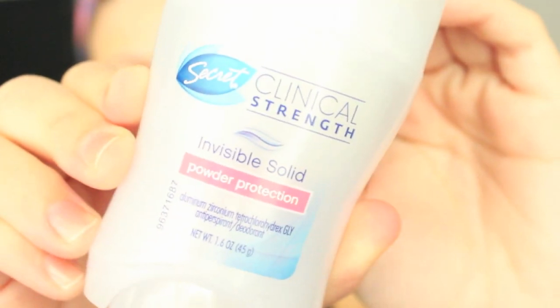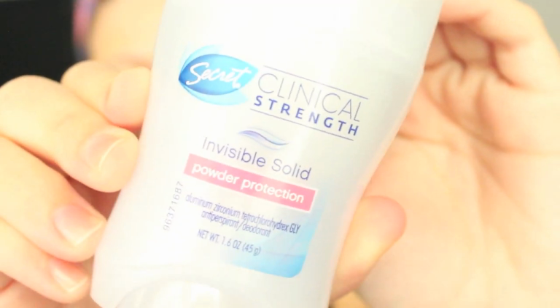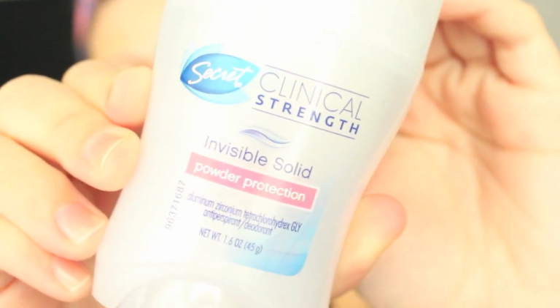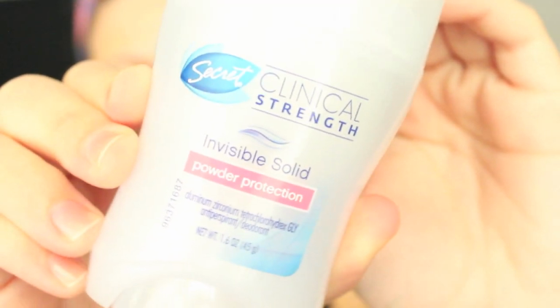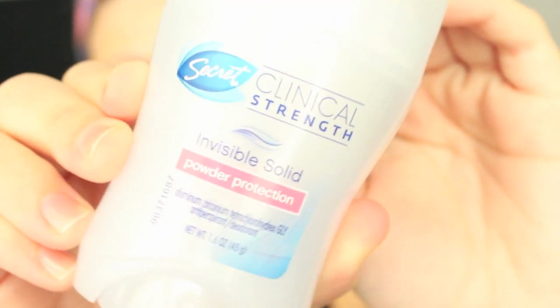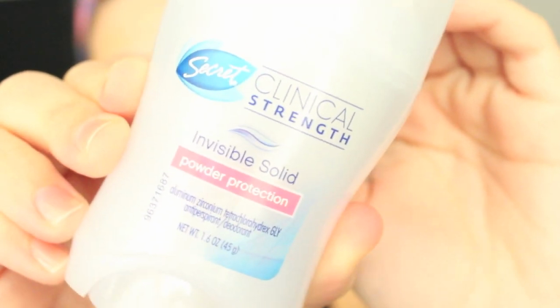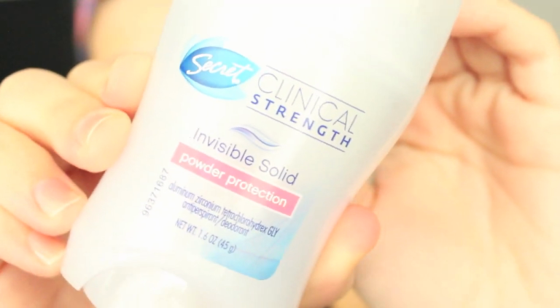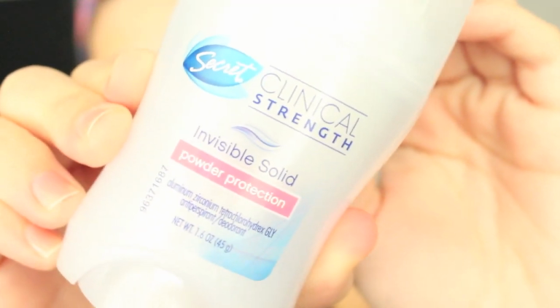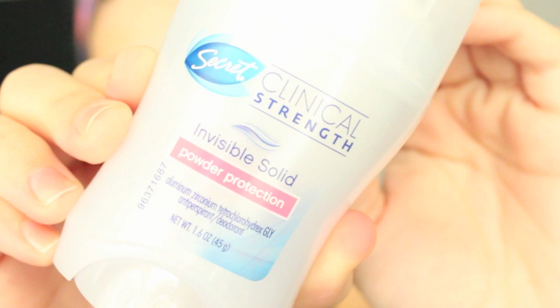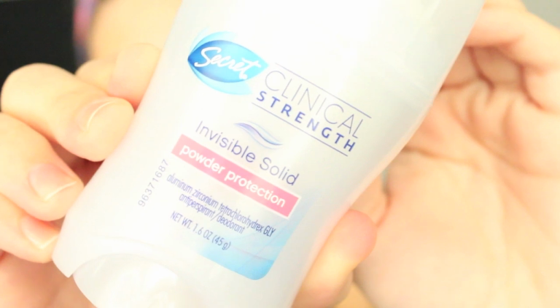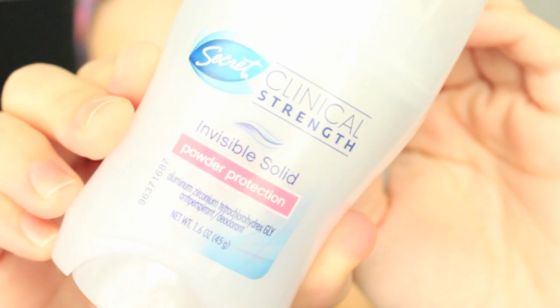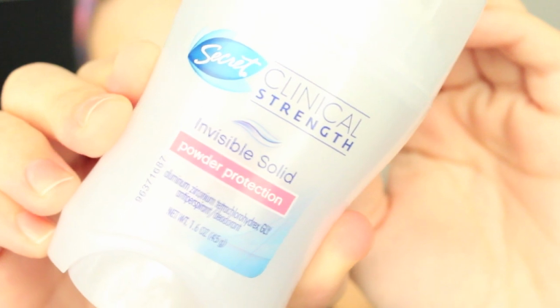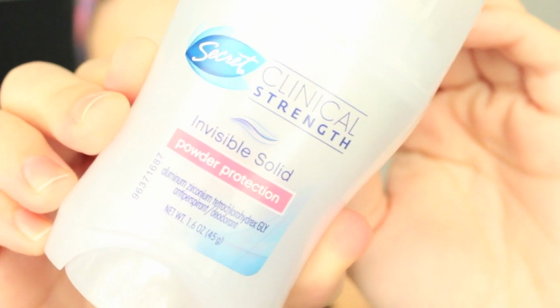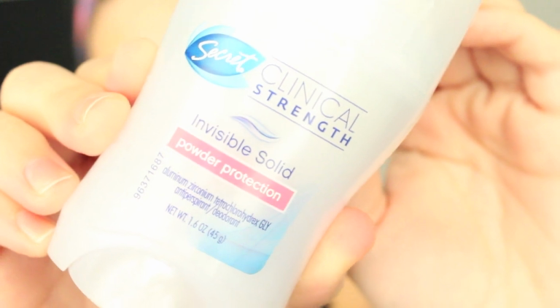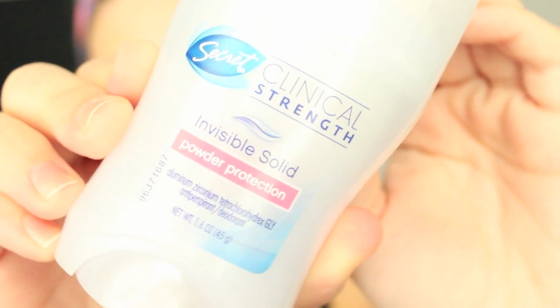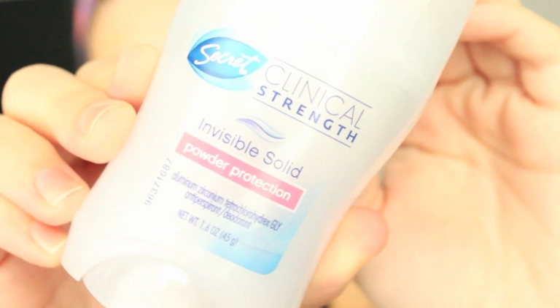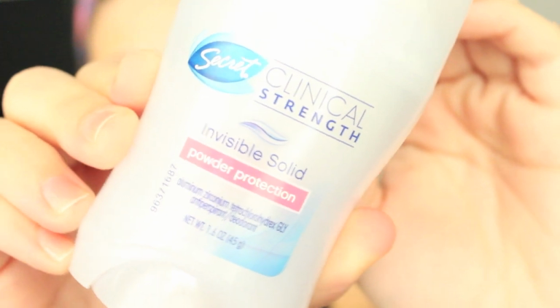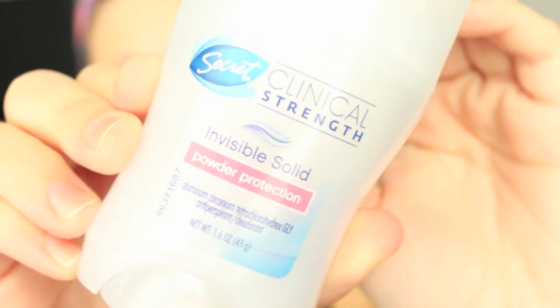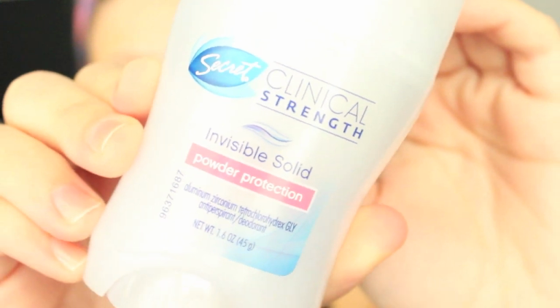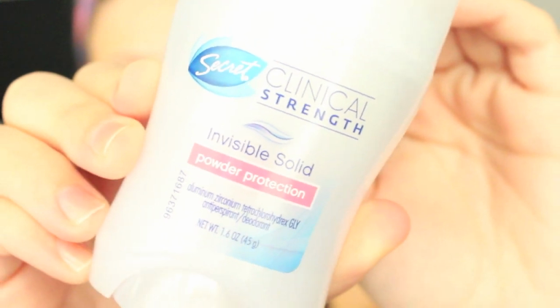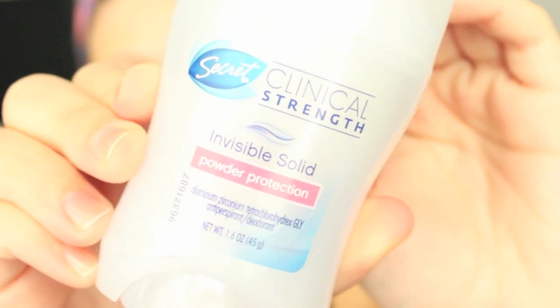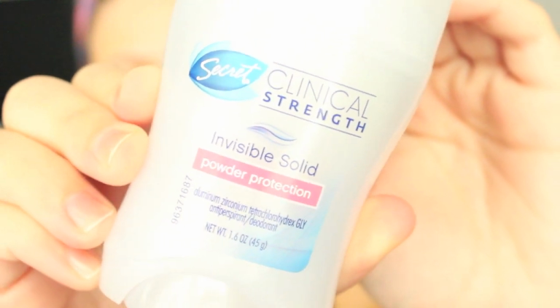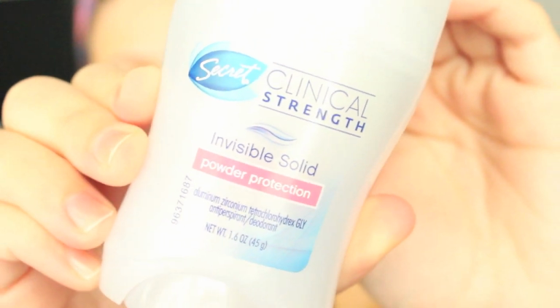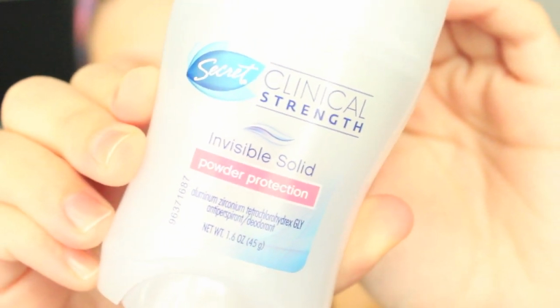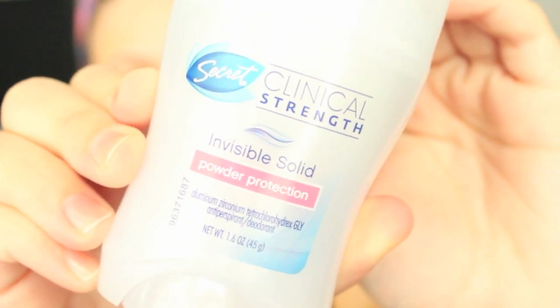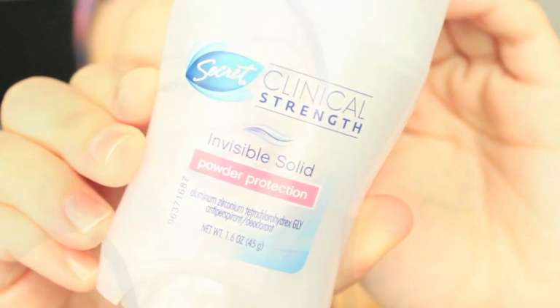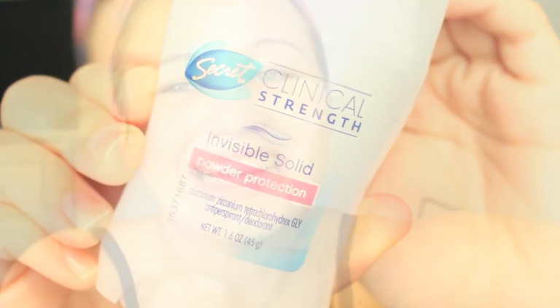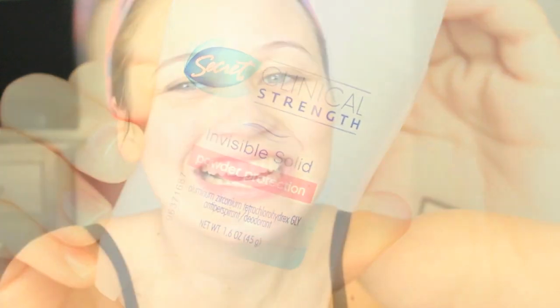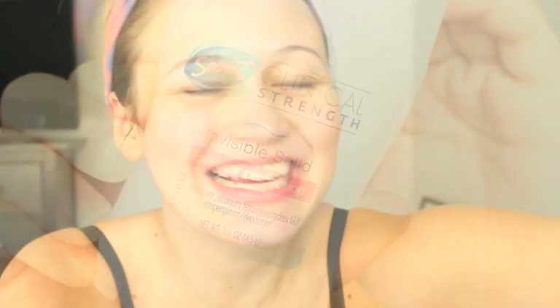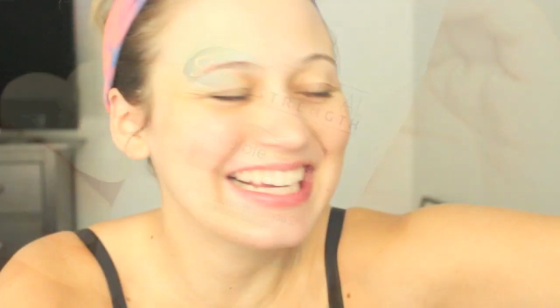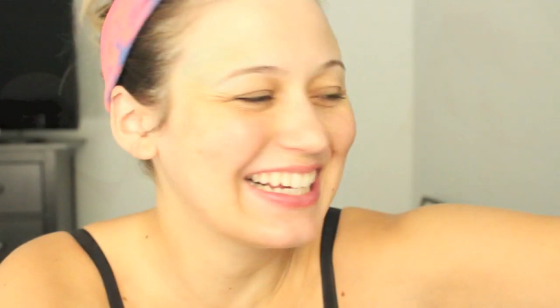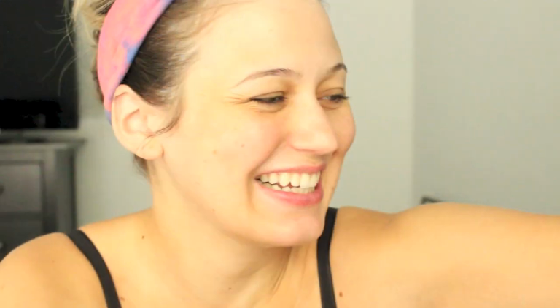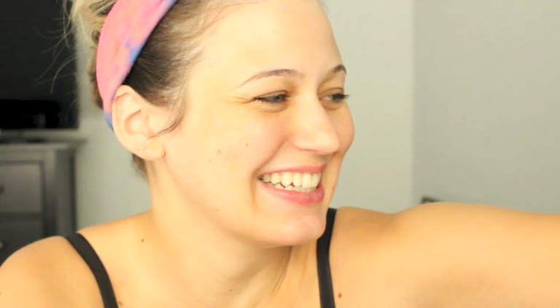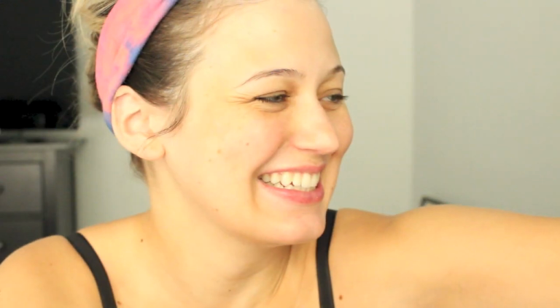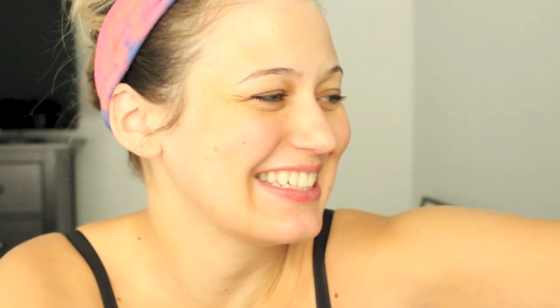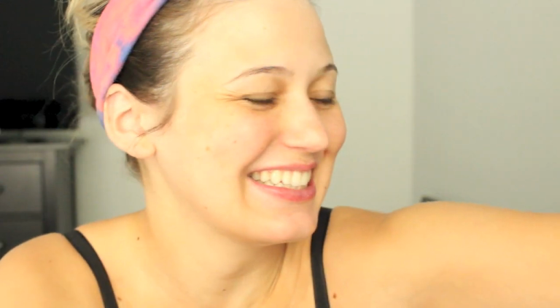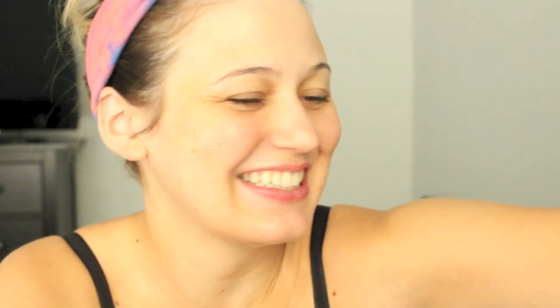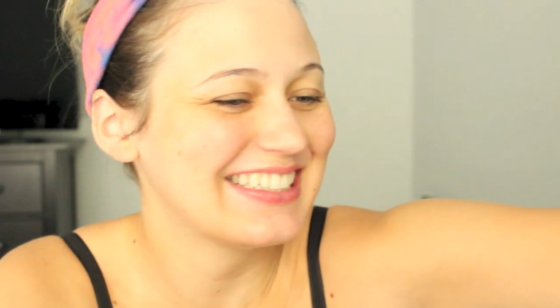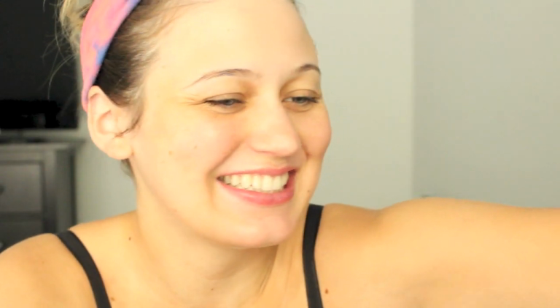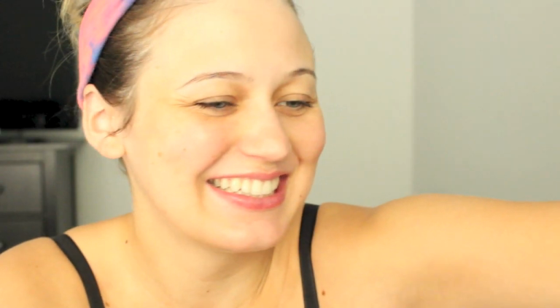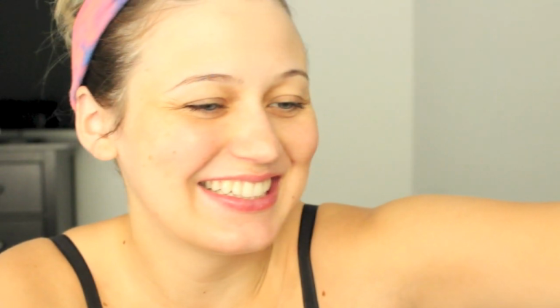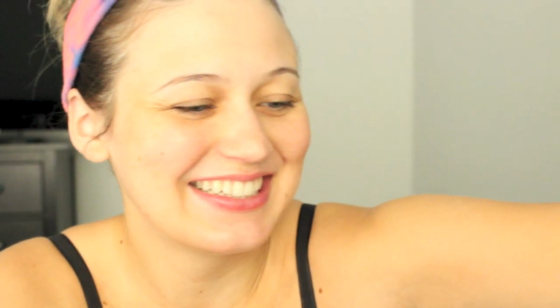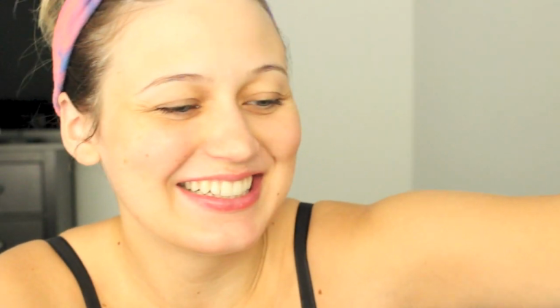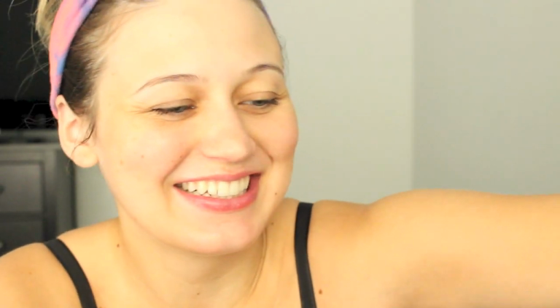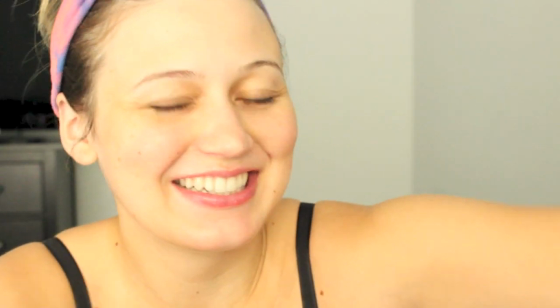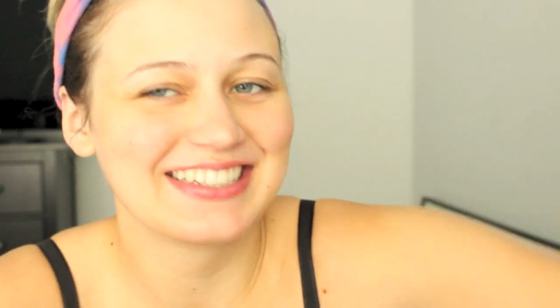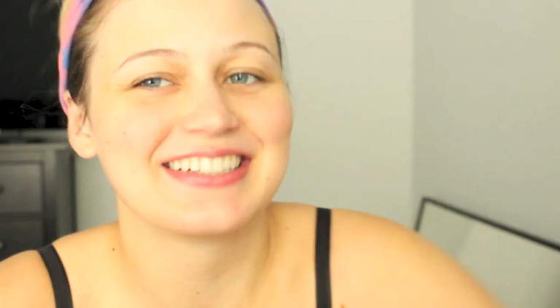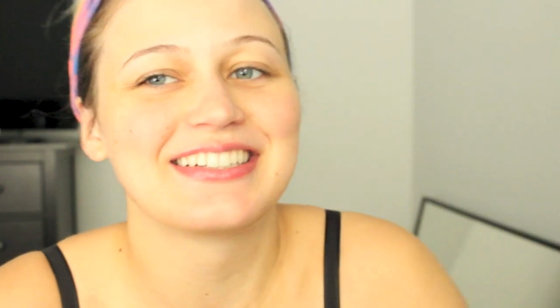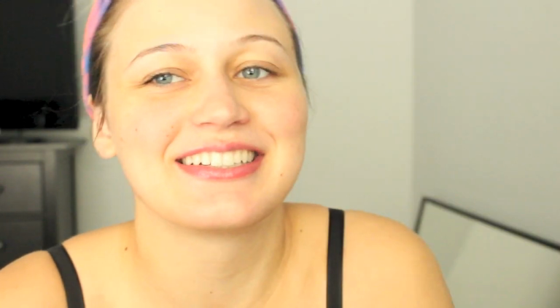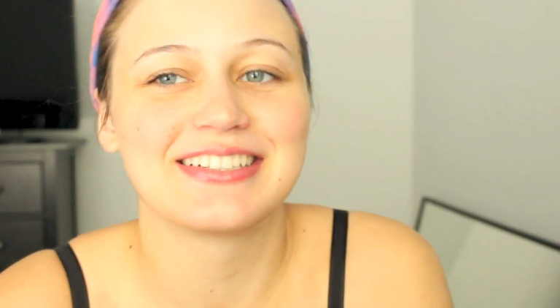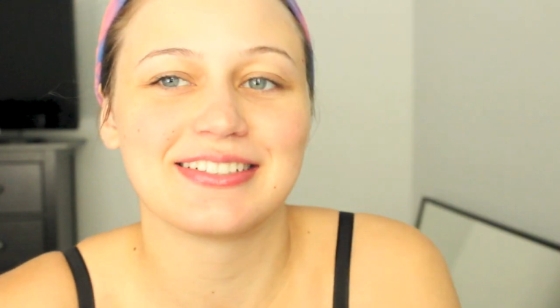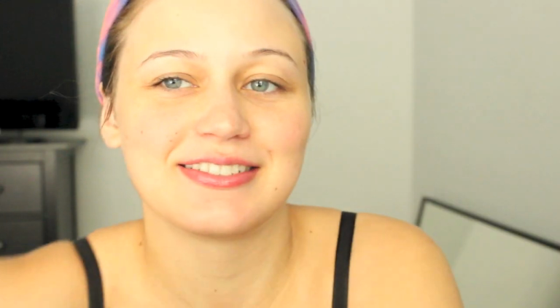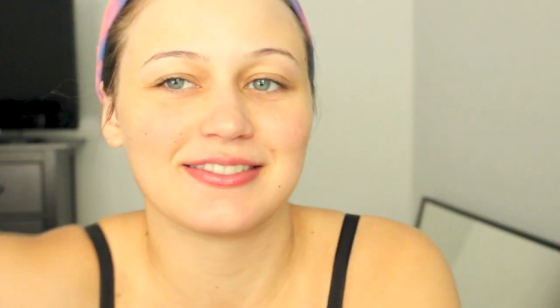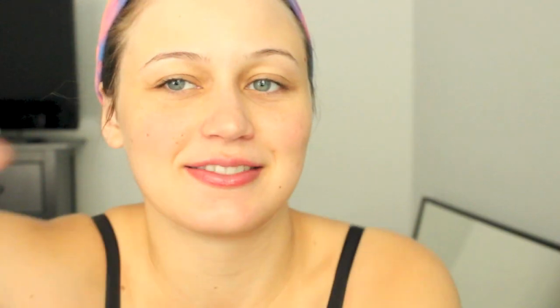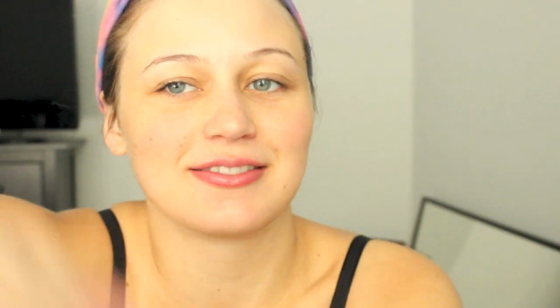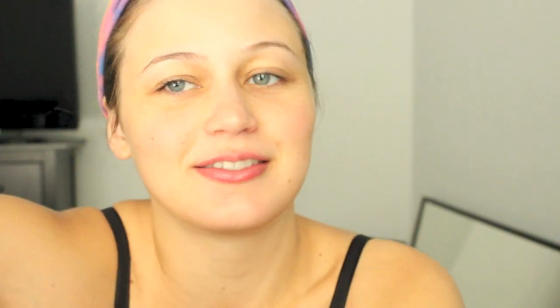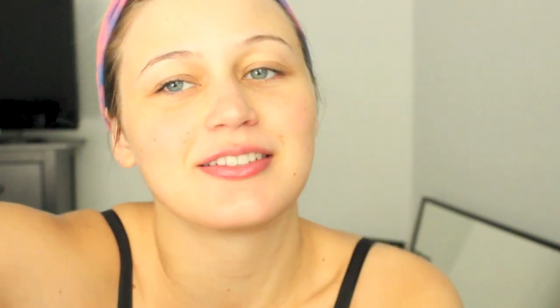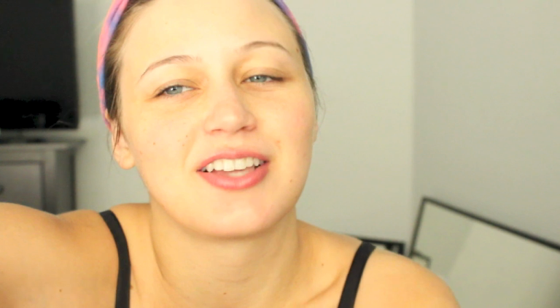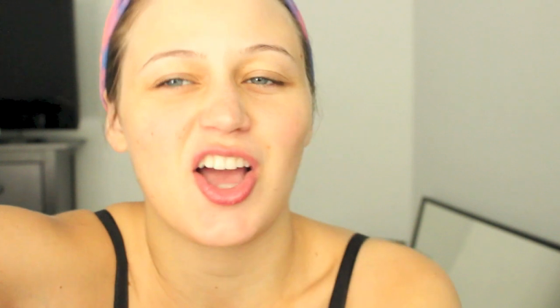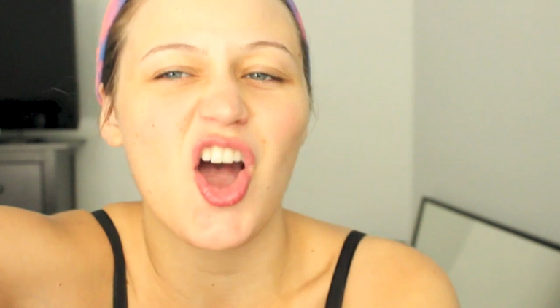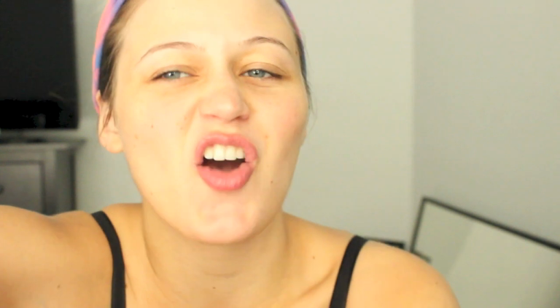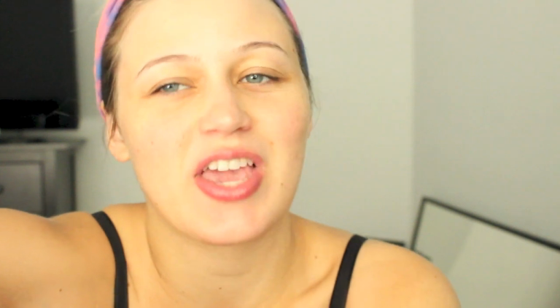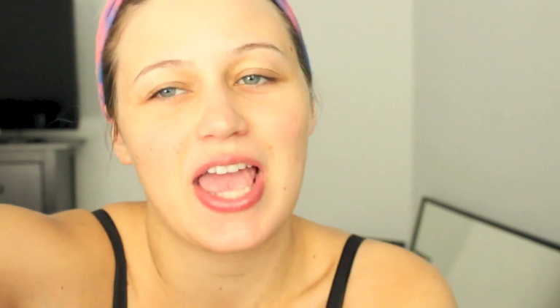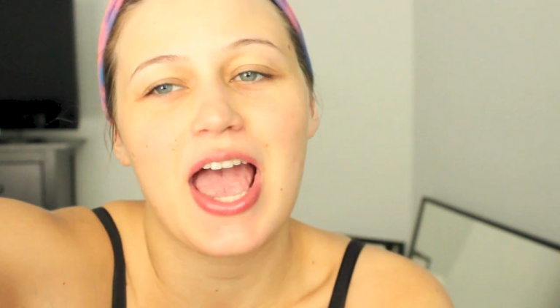And since you guys have been dying to know, this is the deodorant I use, and this is me putting it on.